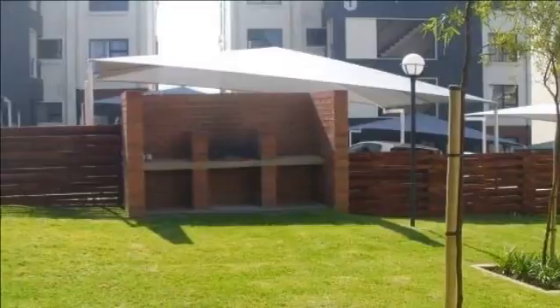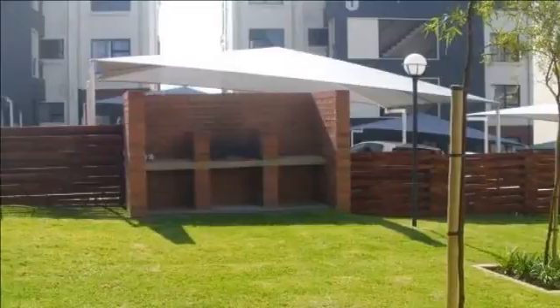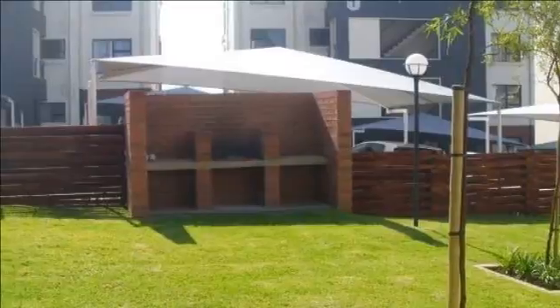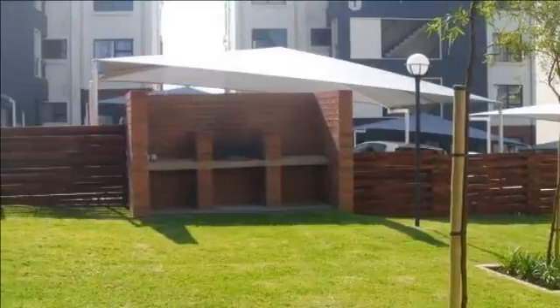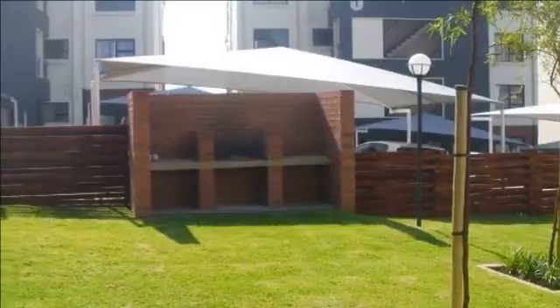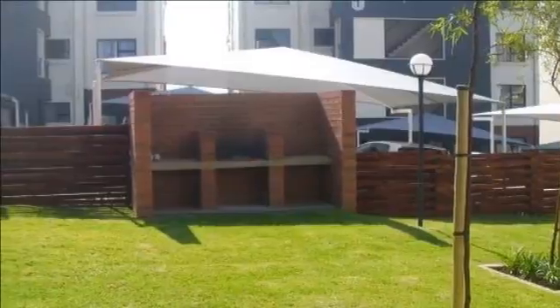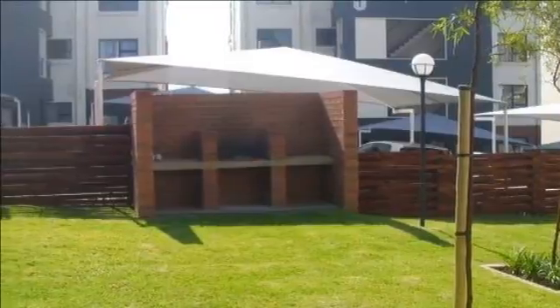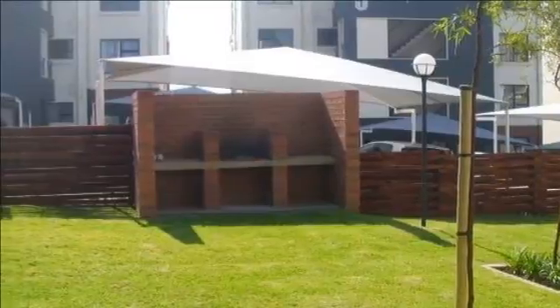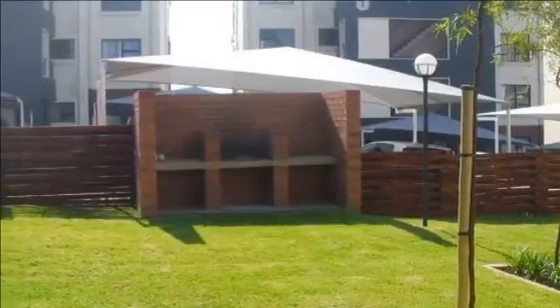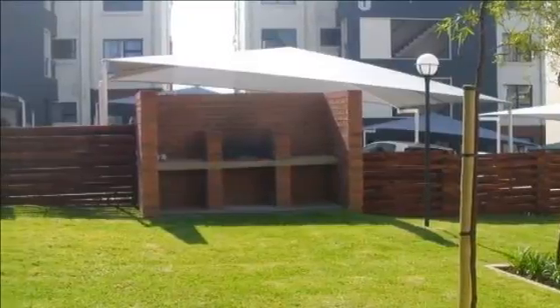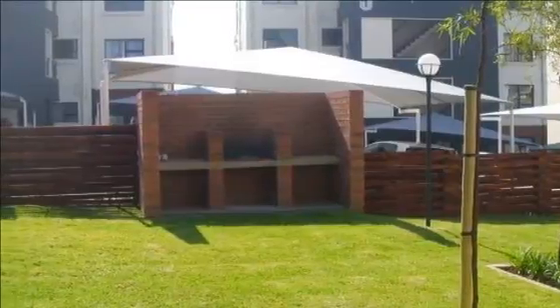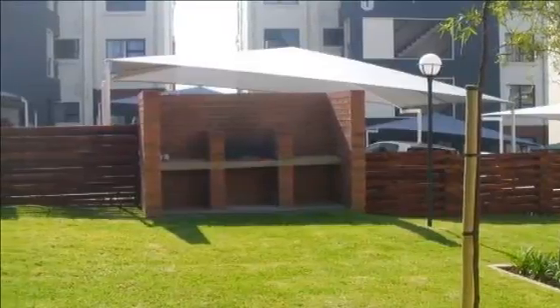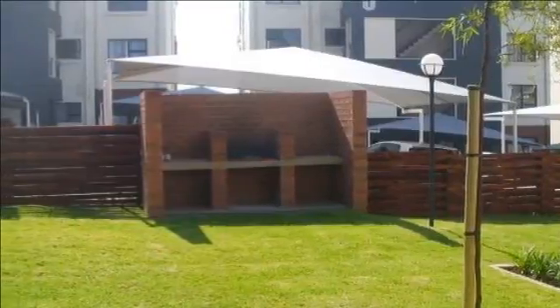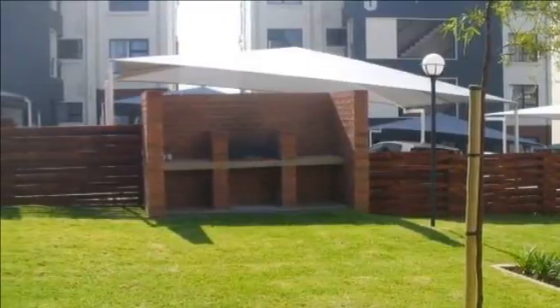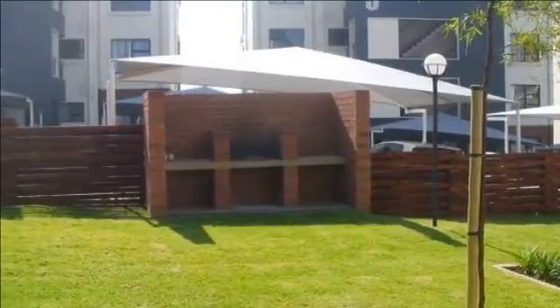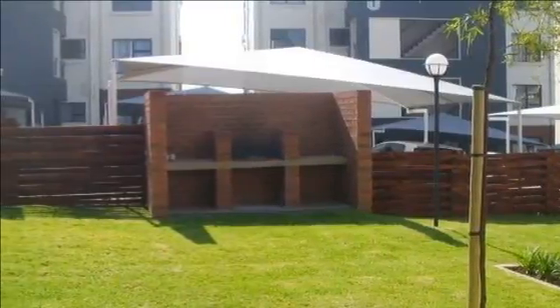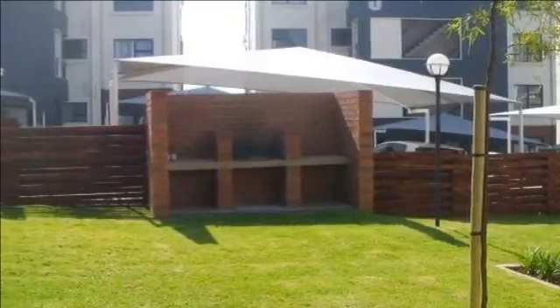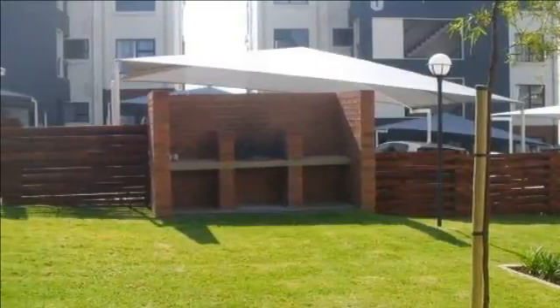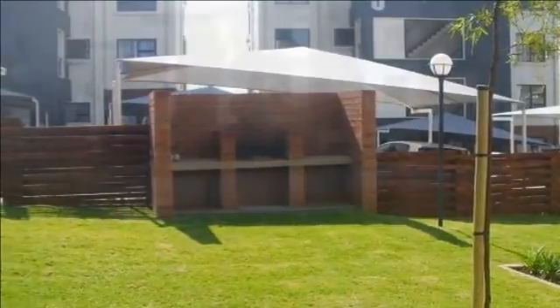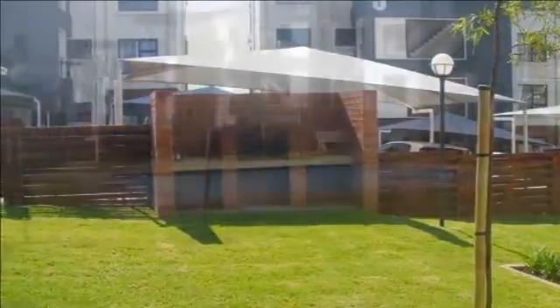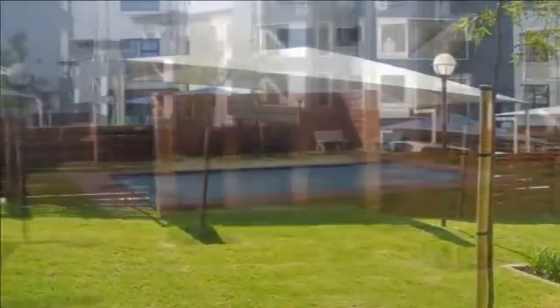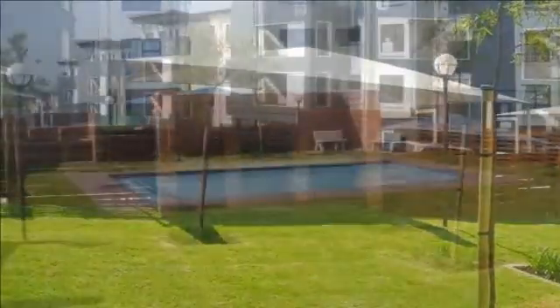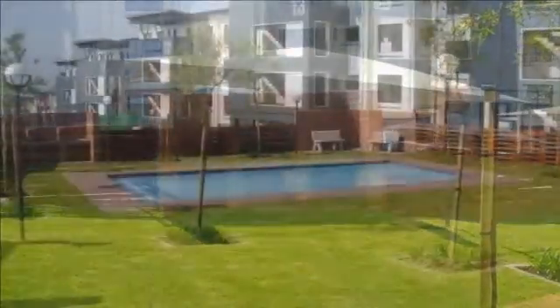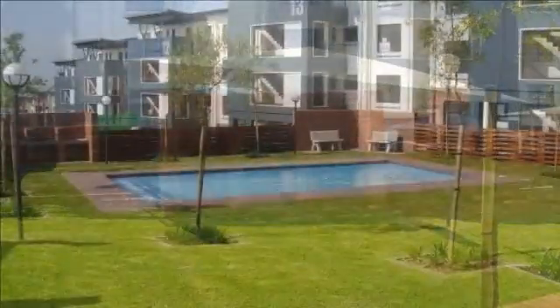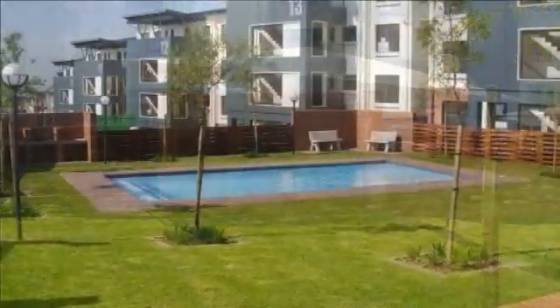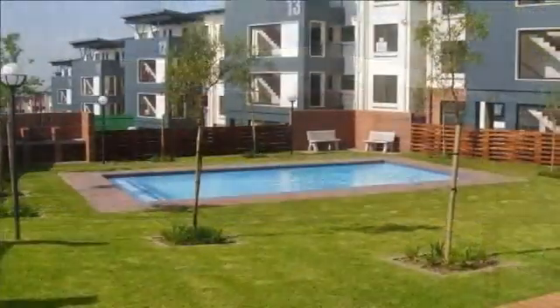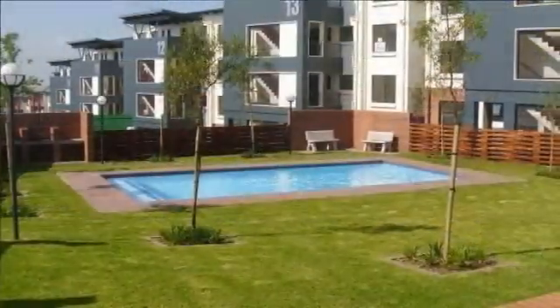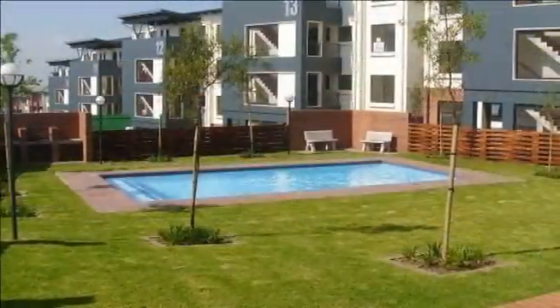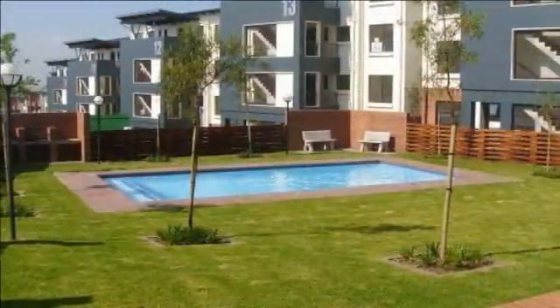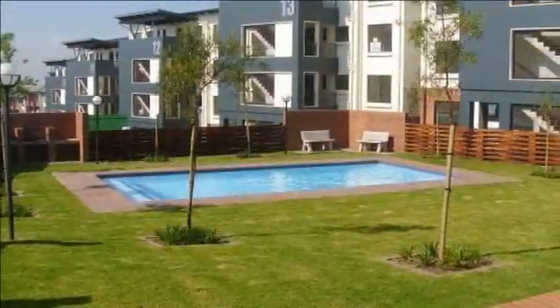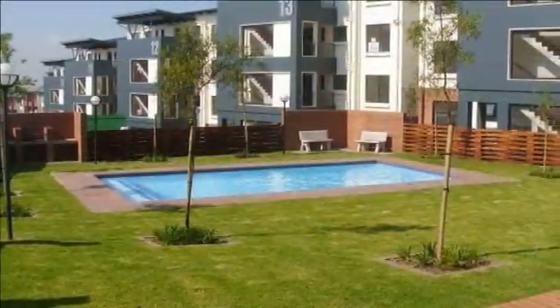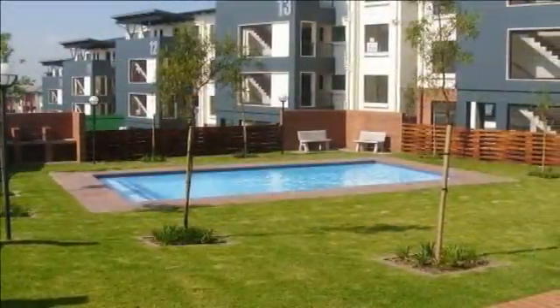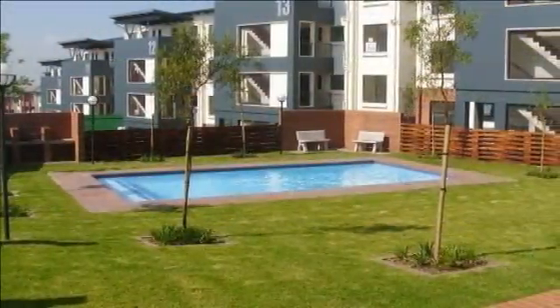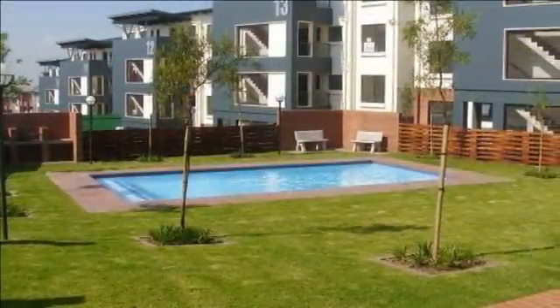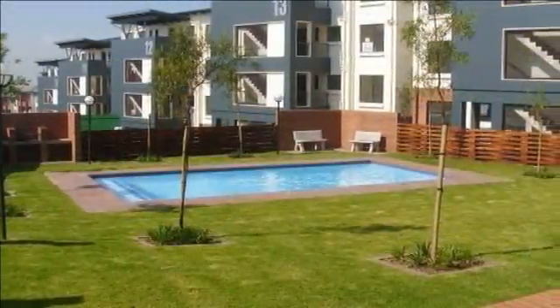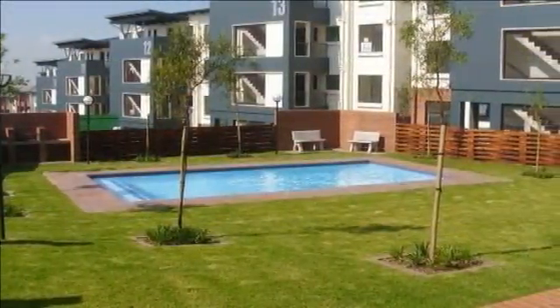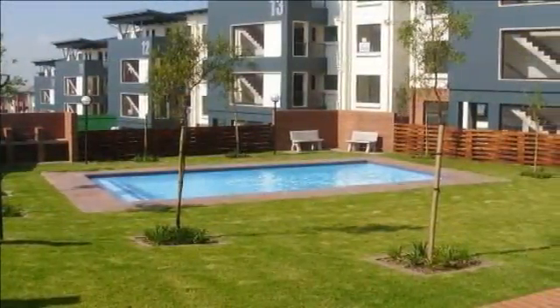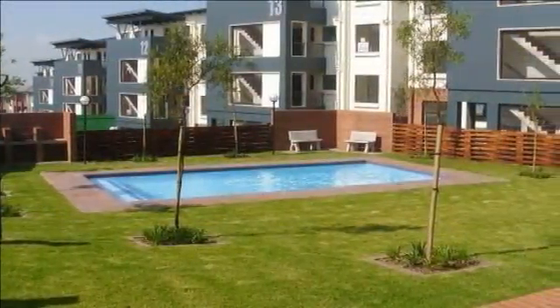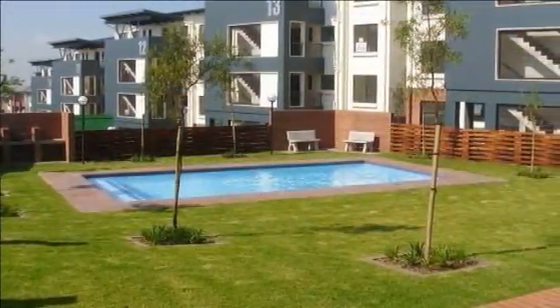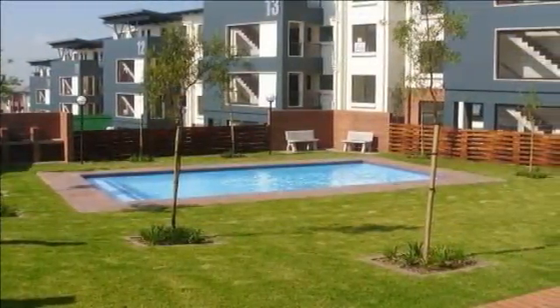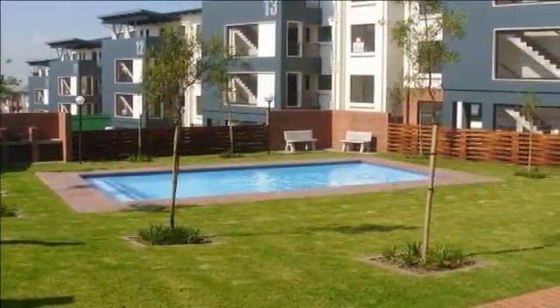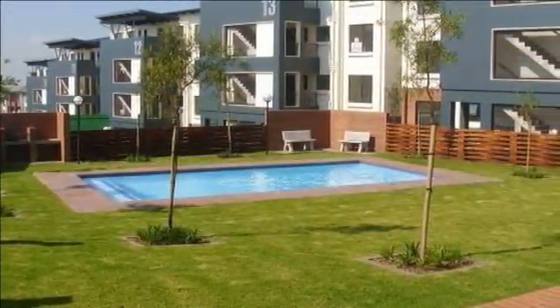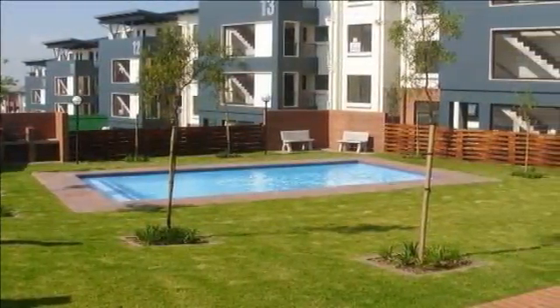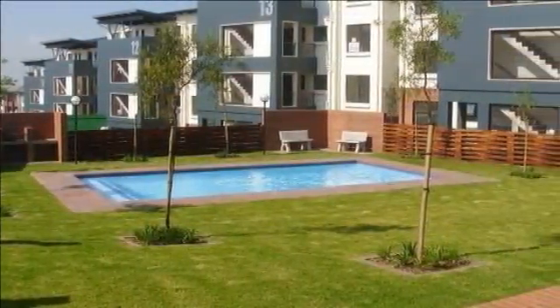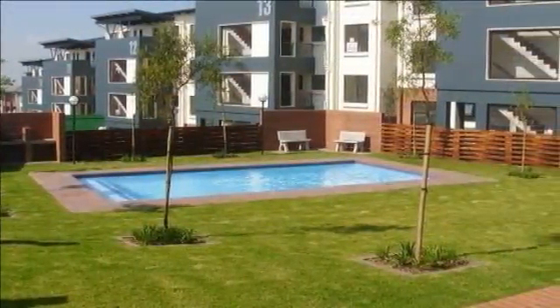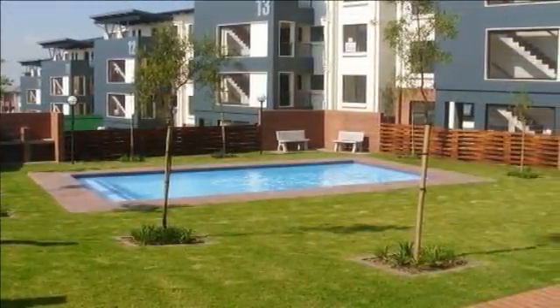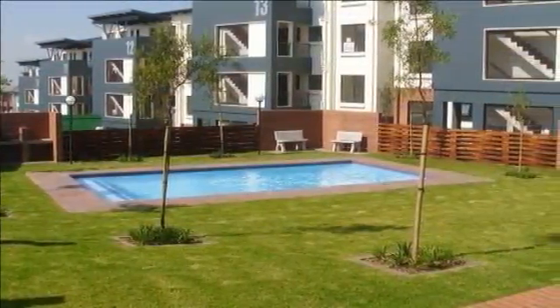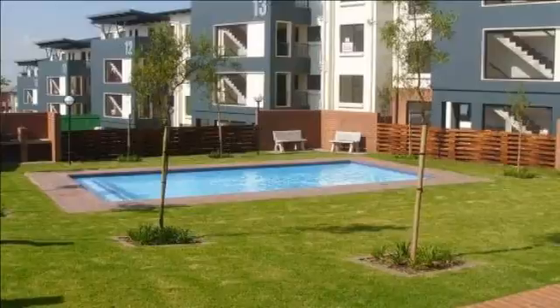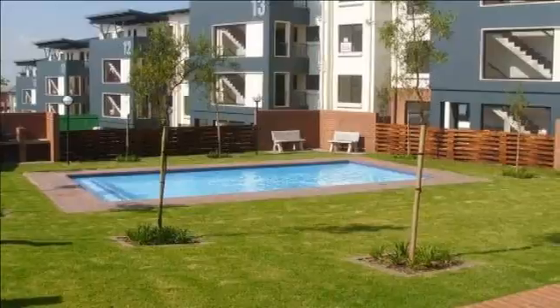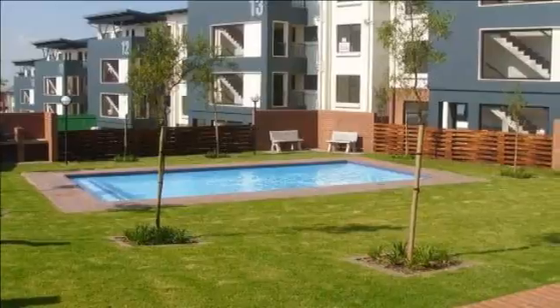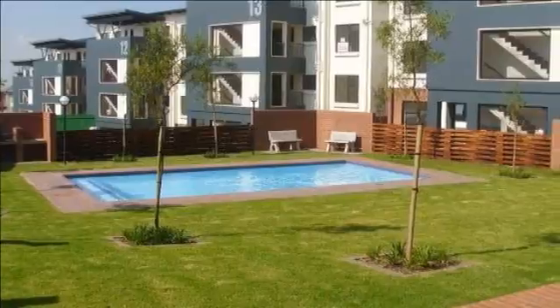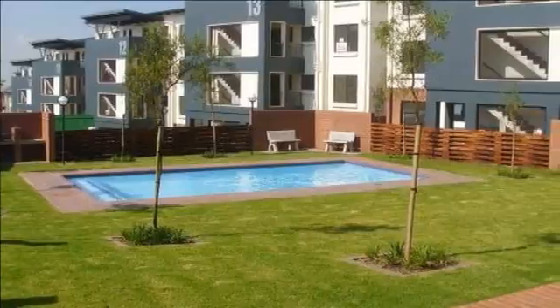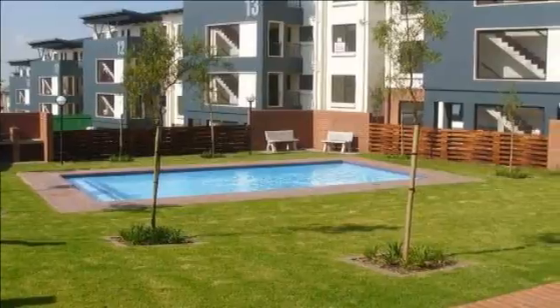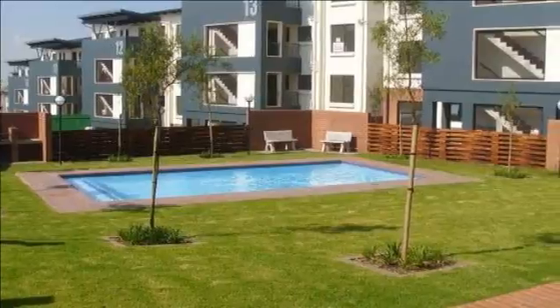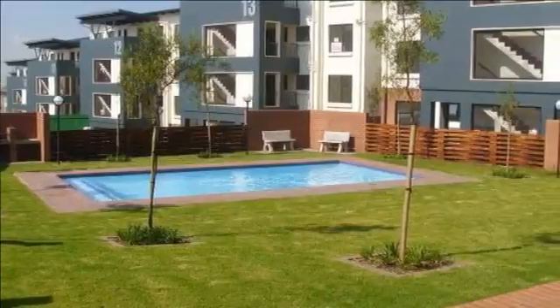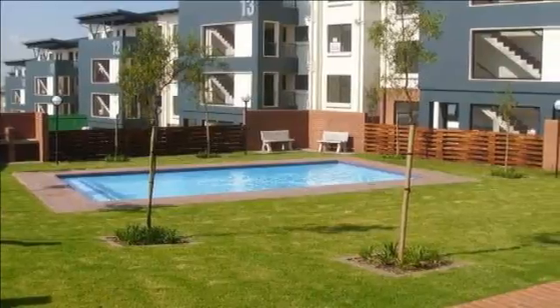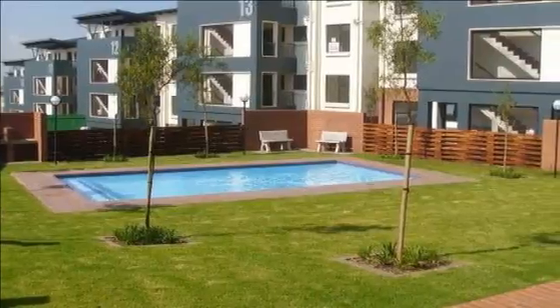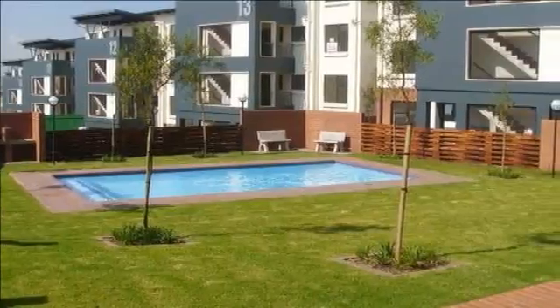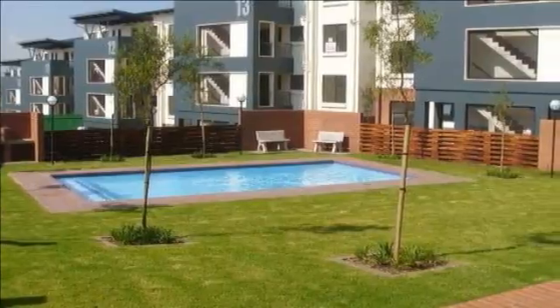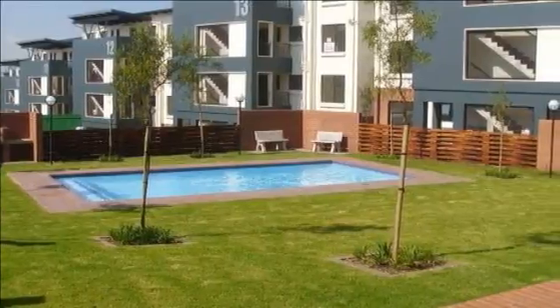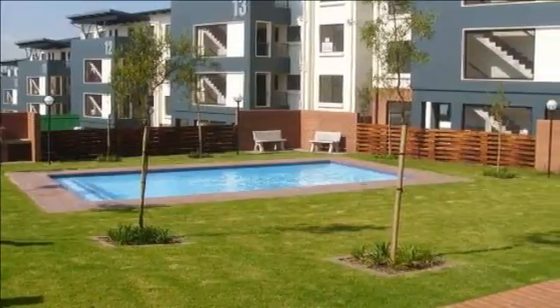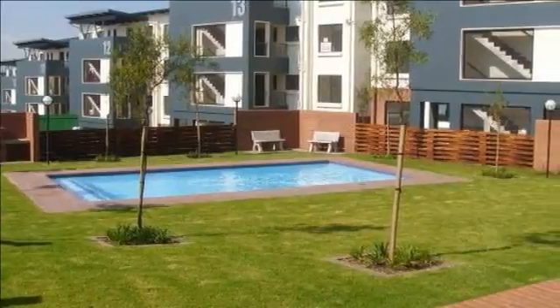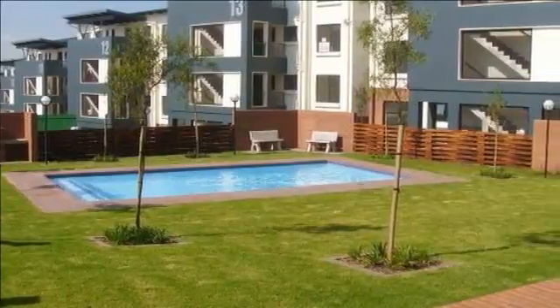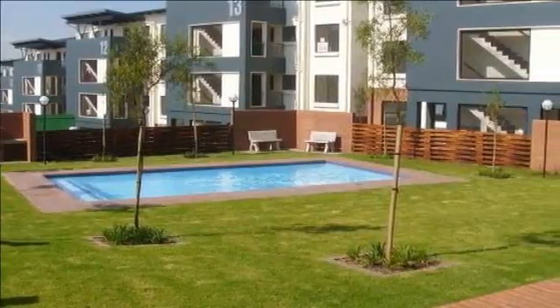Tiled-fitted kitchen with lots of mahogany cupboards, under-counter oven and extractor fan with stainless steel finishes. The kitchen wall is designed with porcelain tiles.